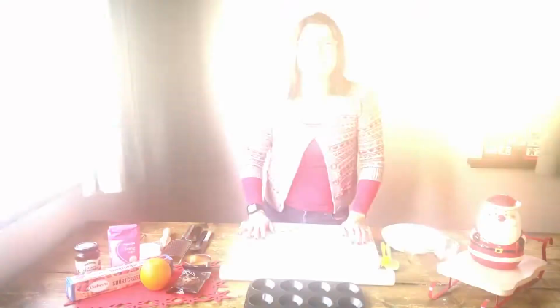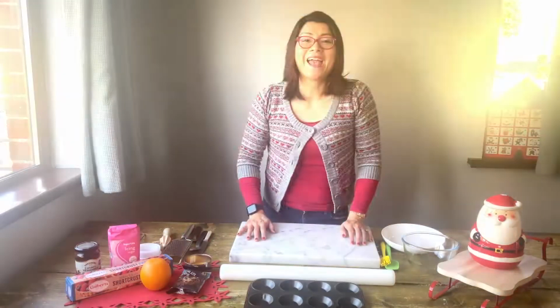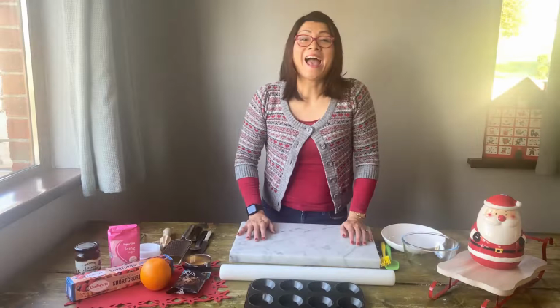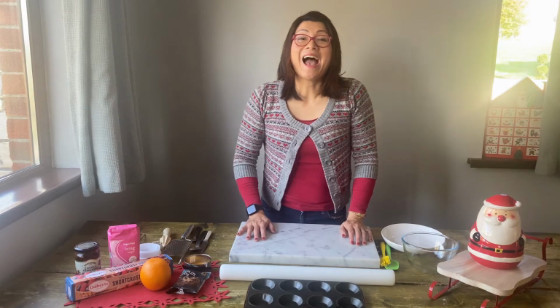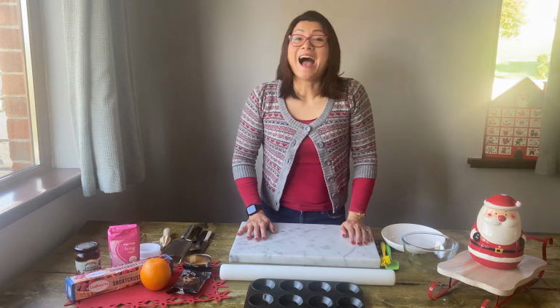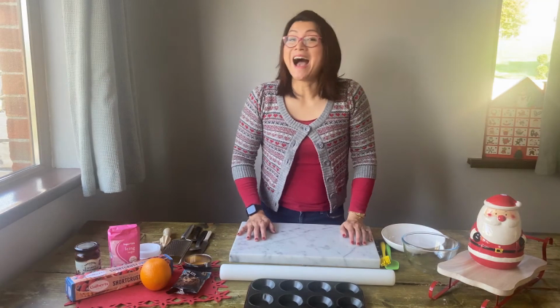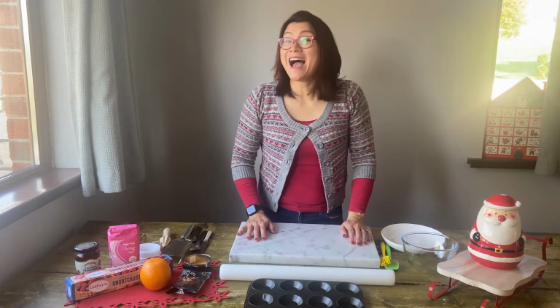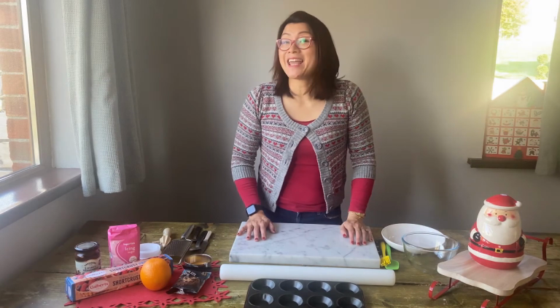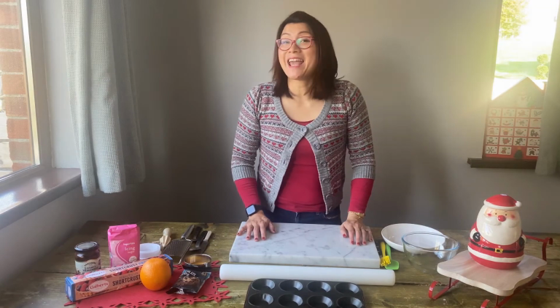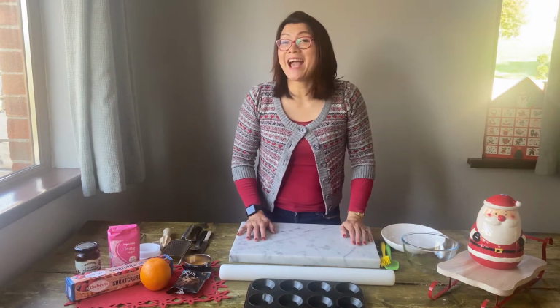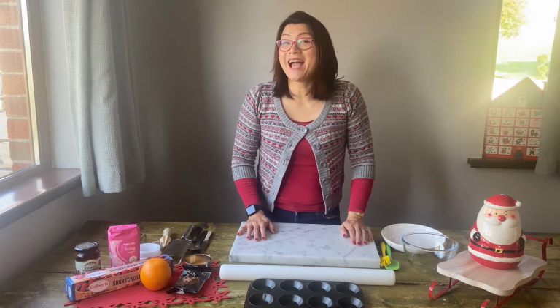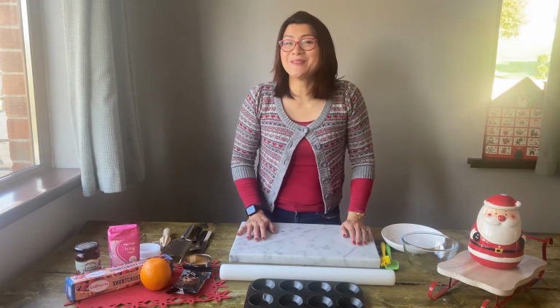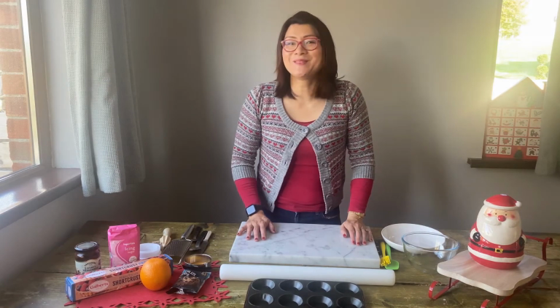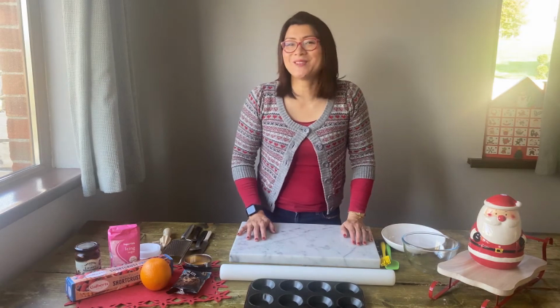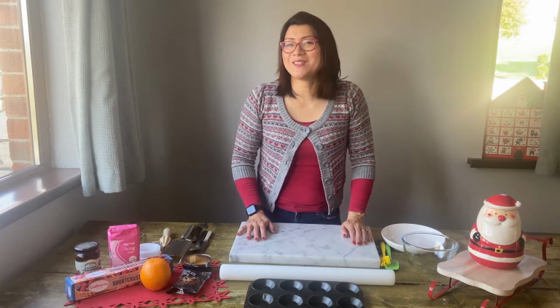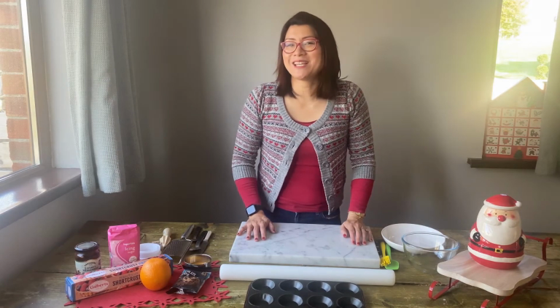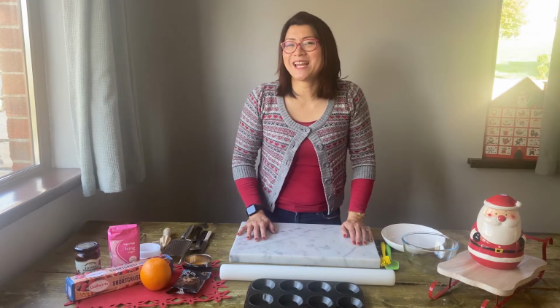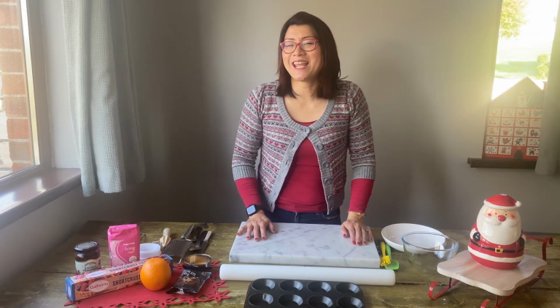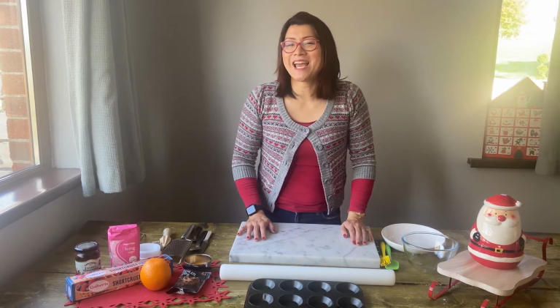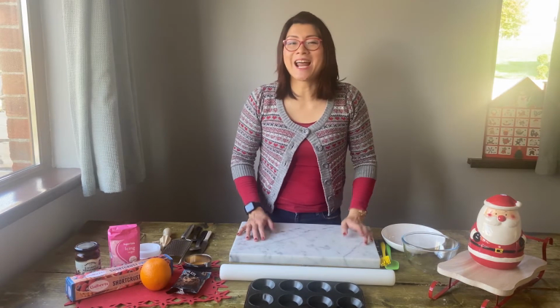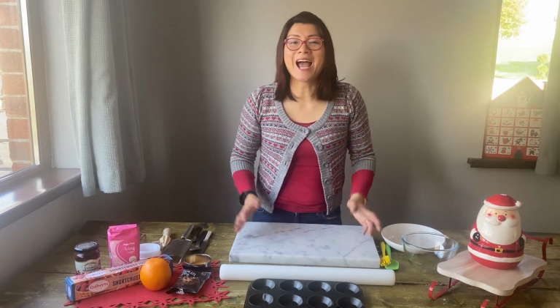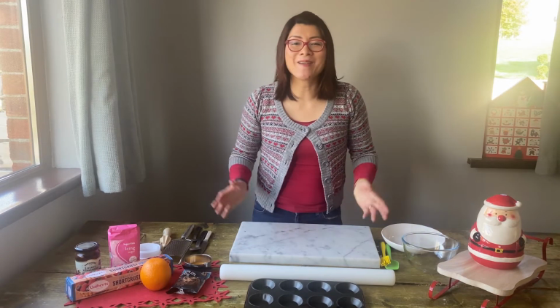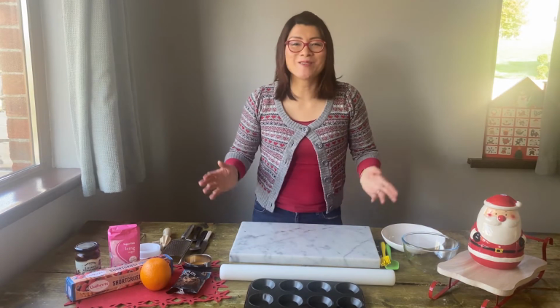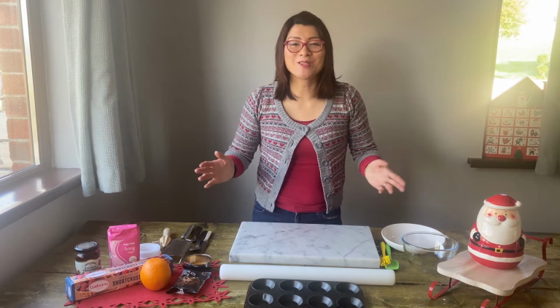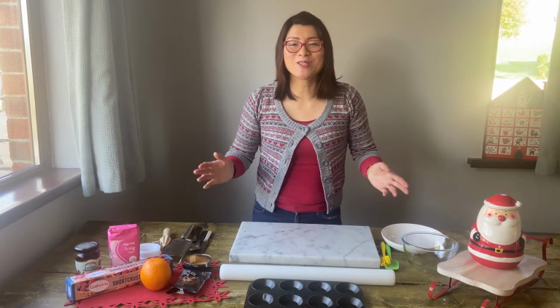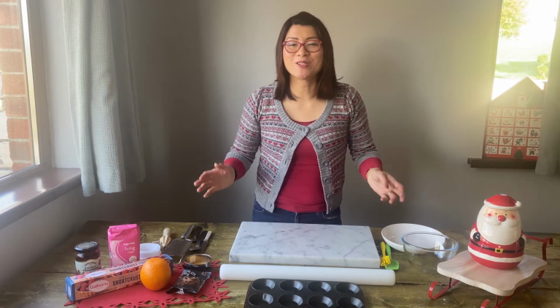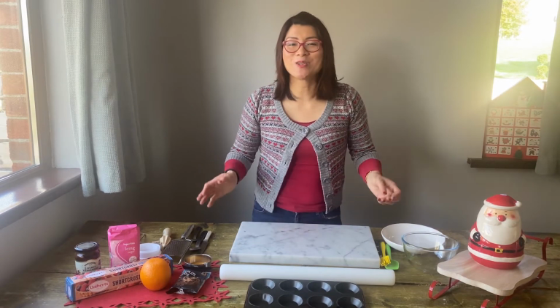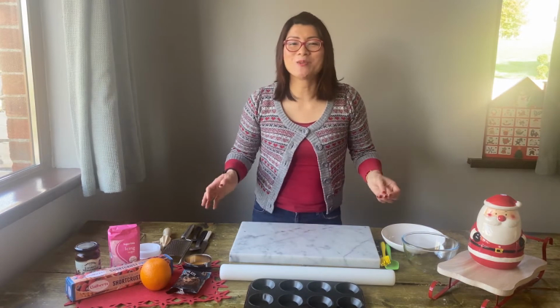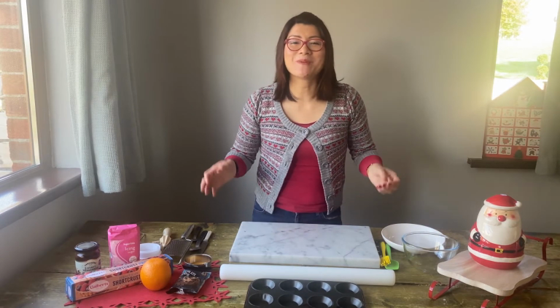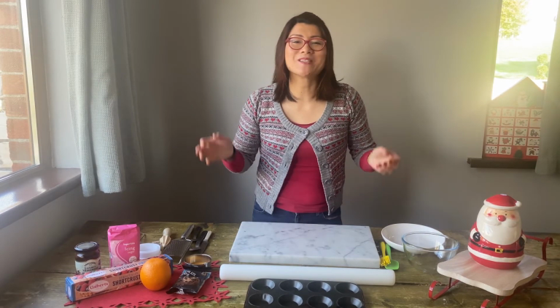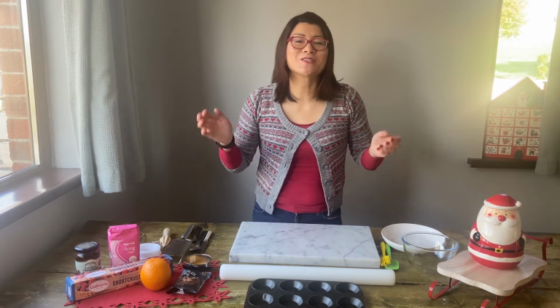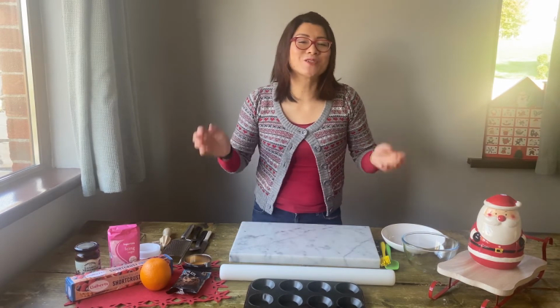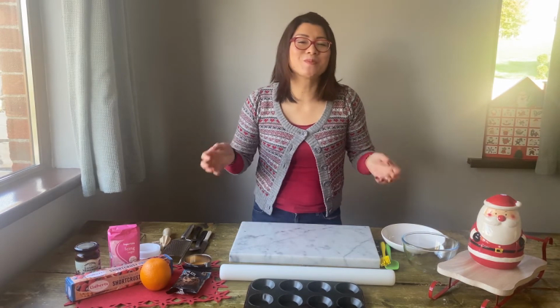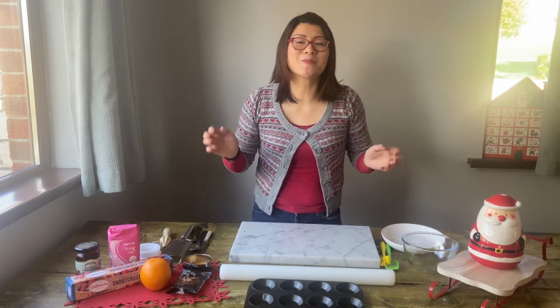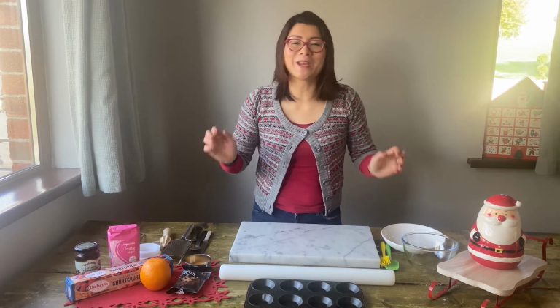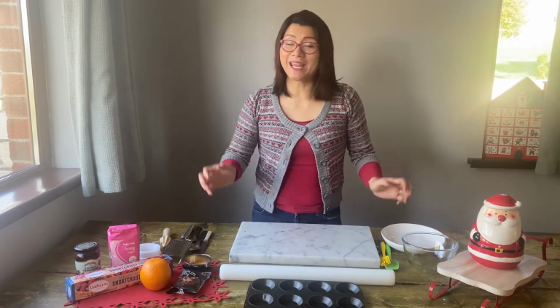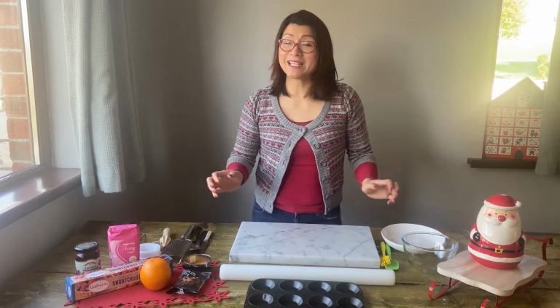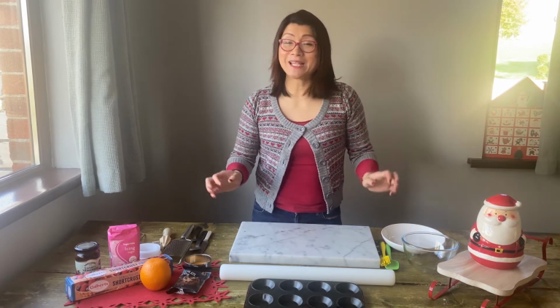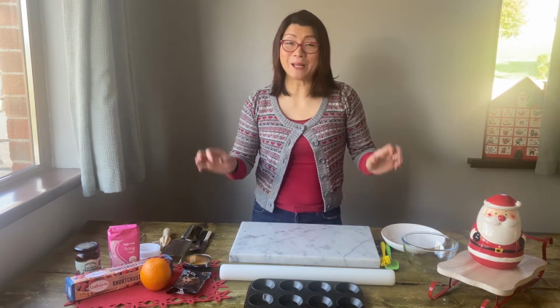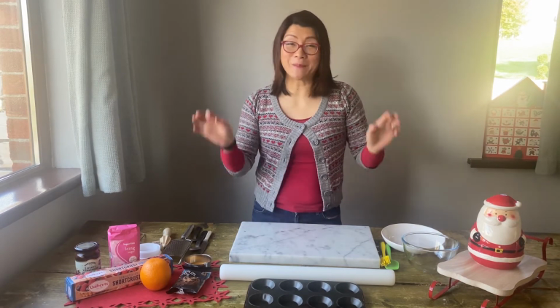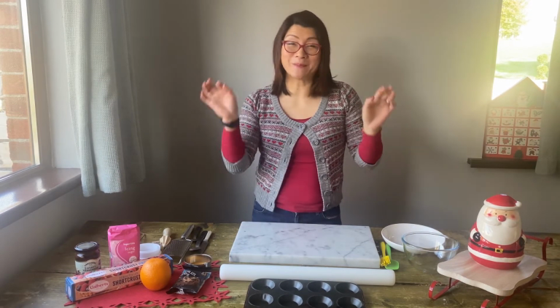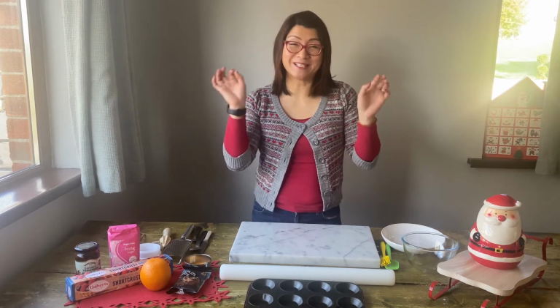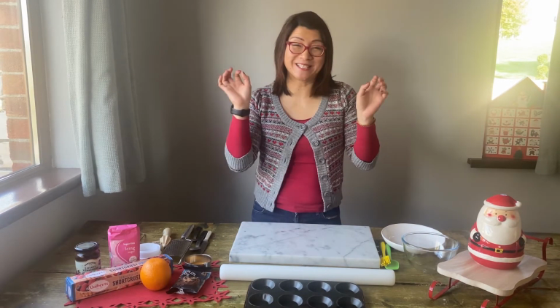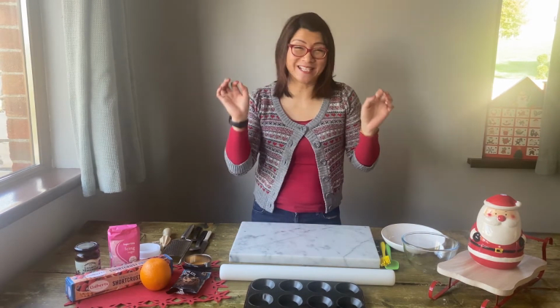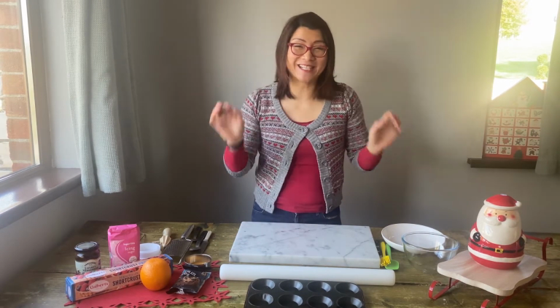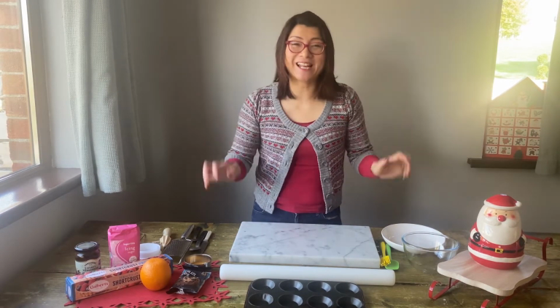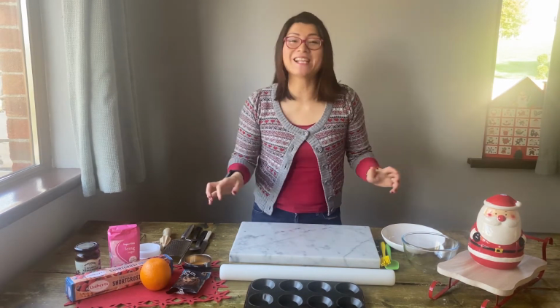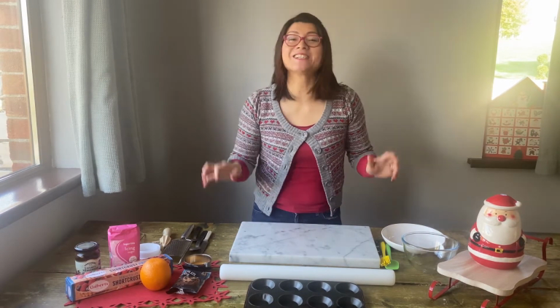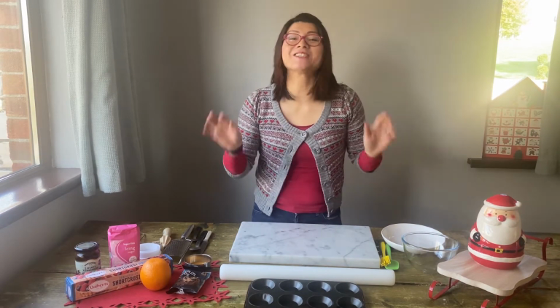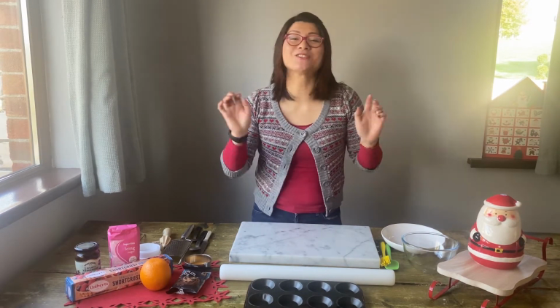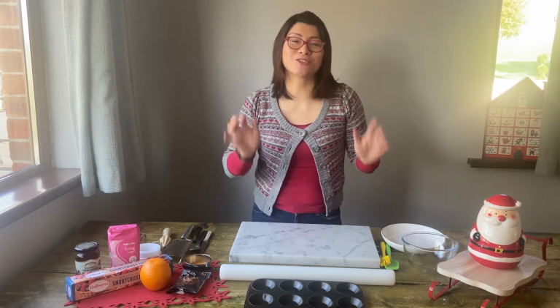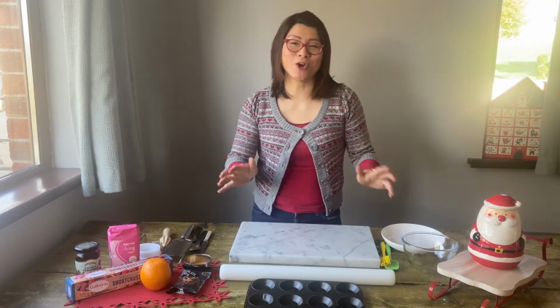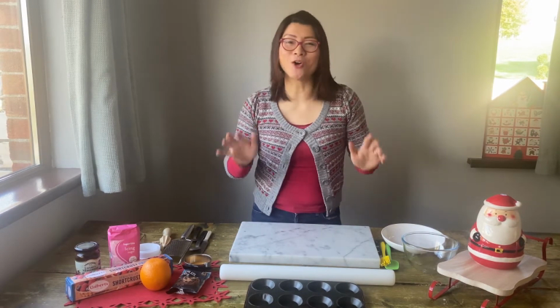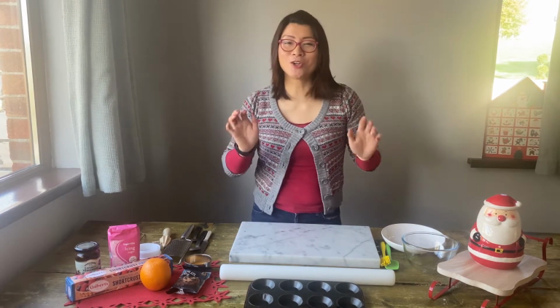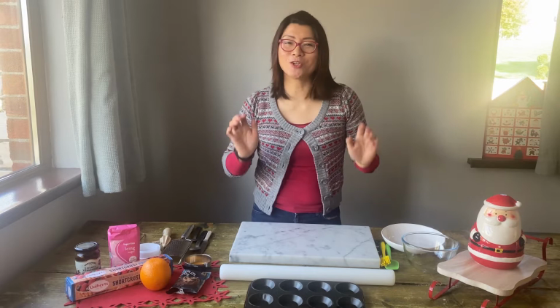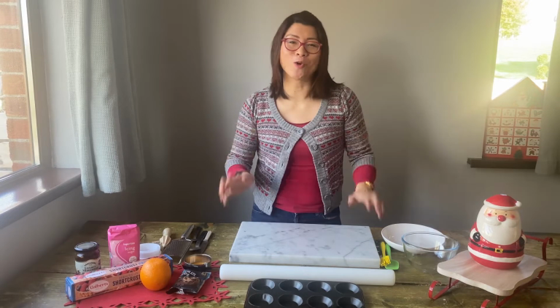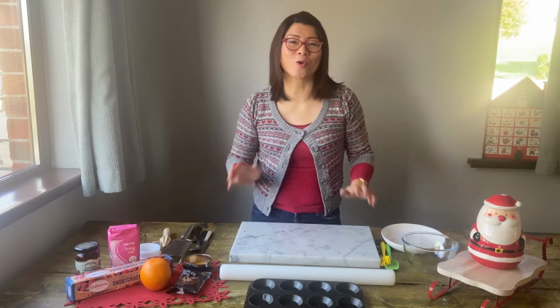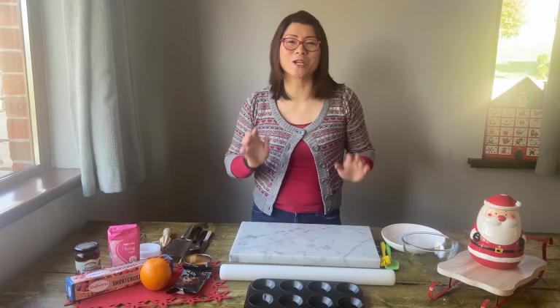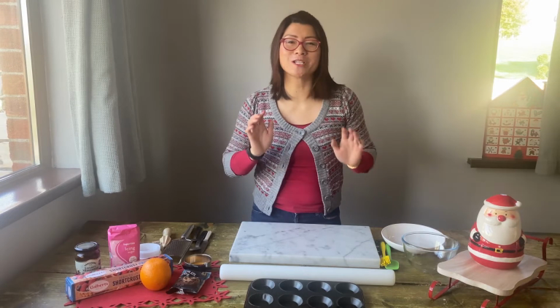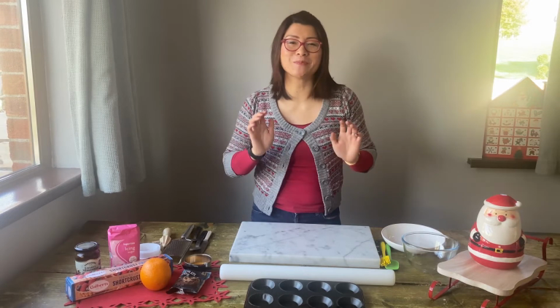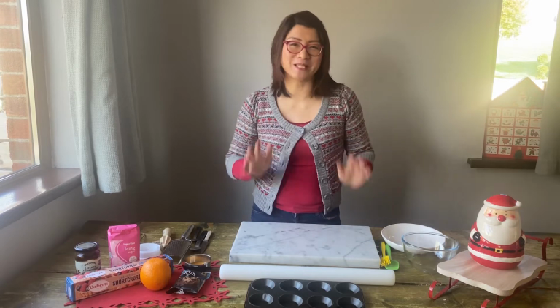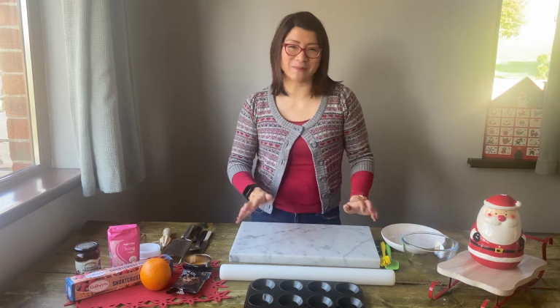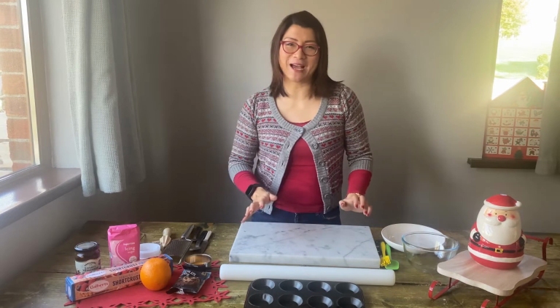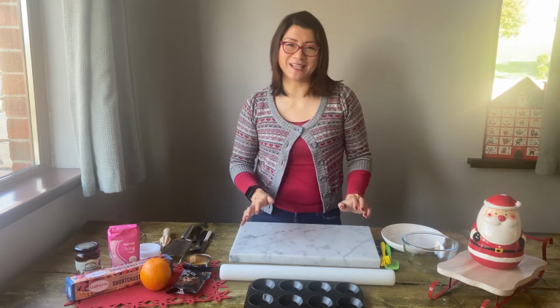Hi, I'm Susie Lee and I'm going to show you my super easy but delicious chocolate orange mince pies.